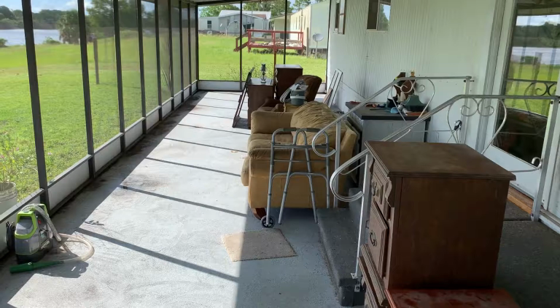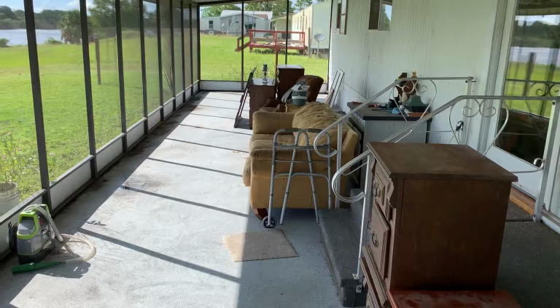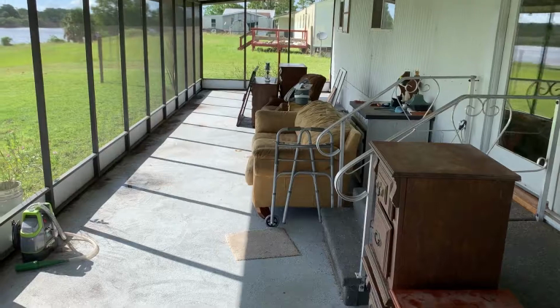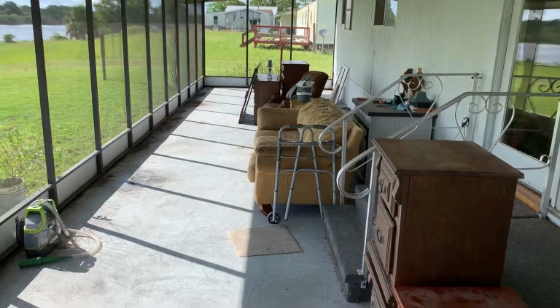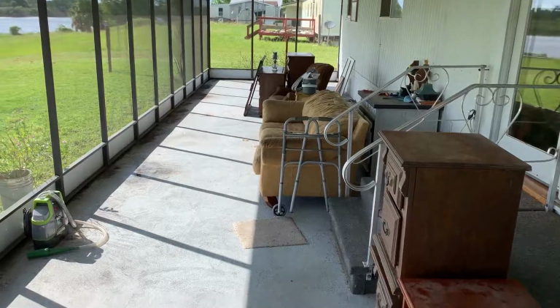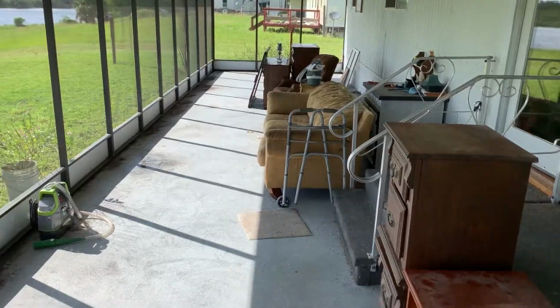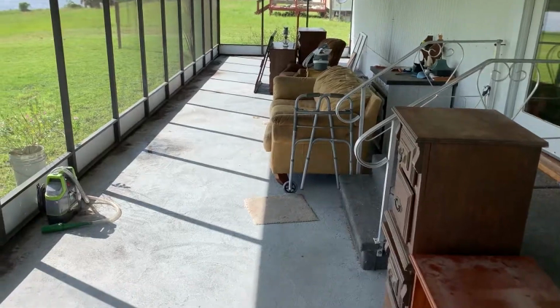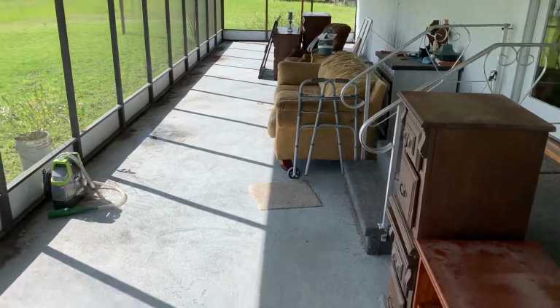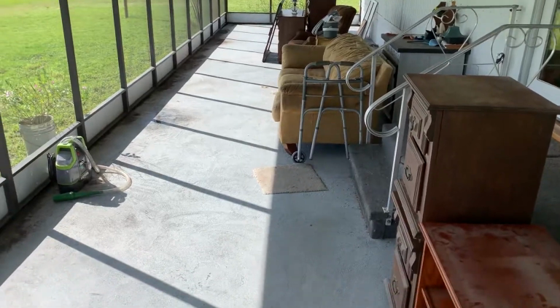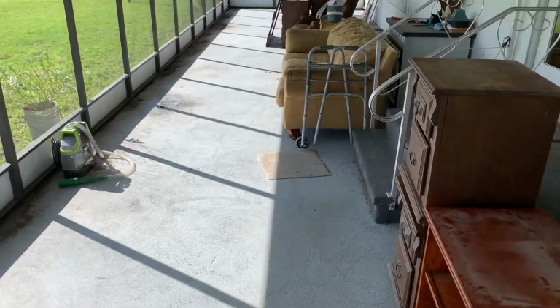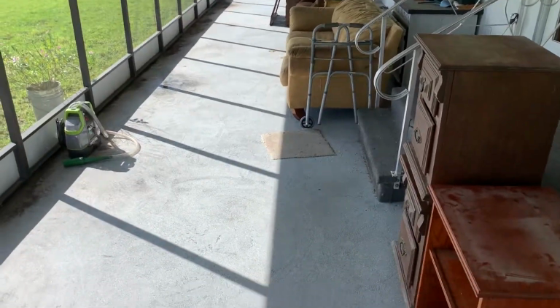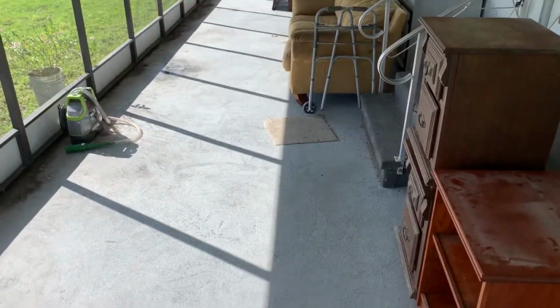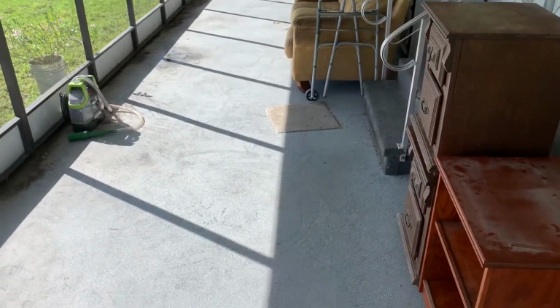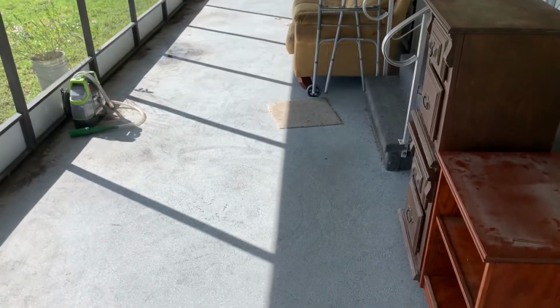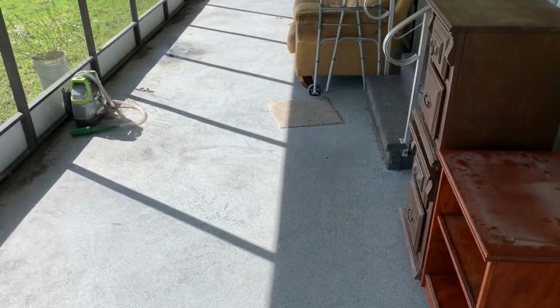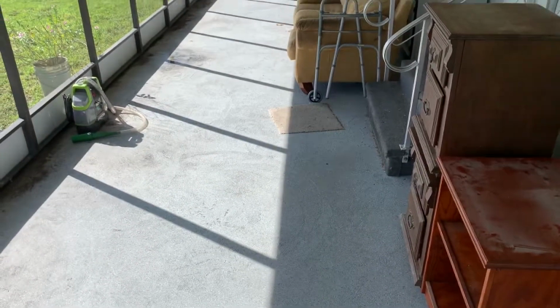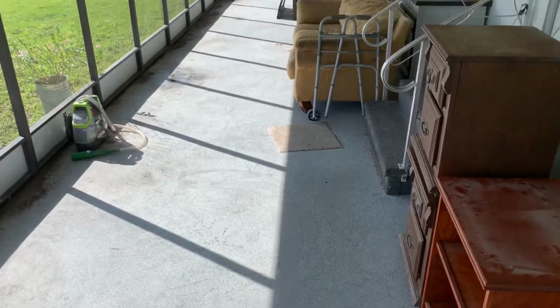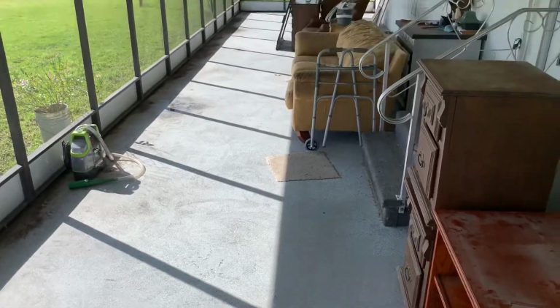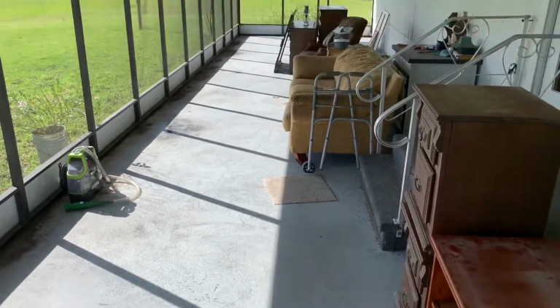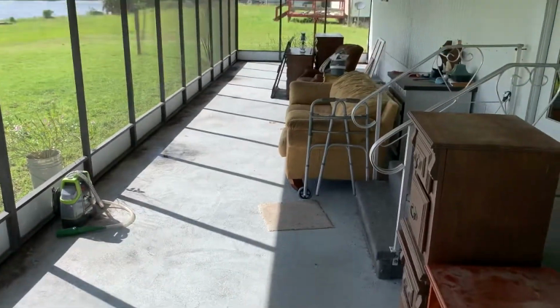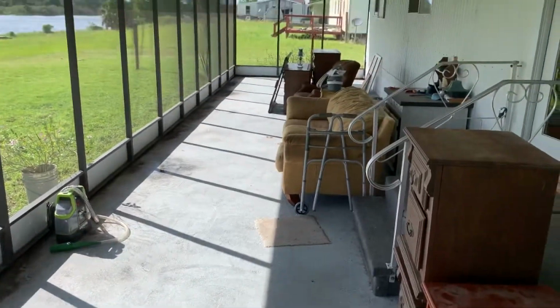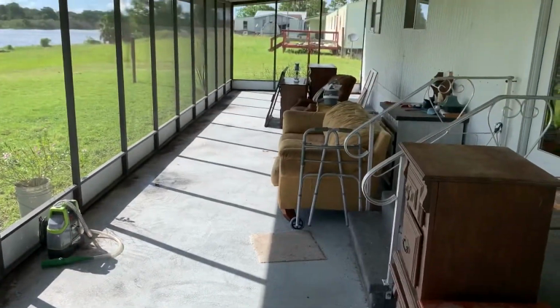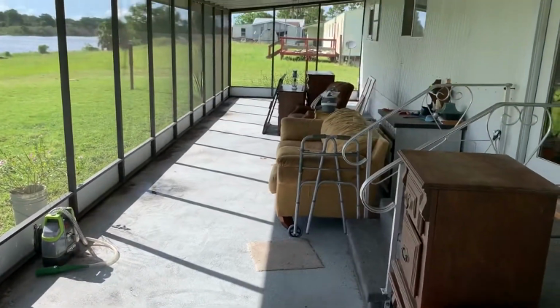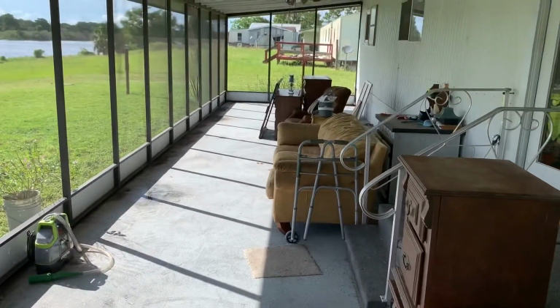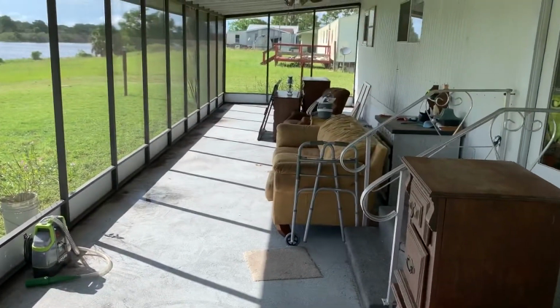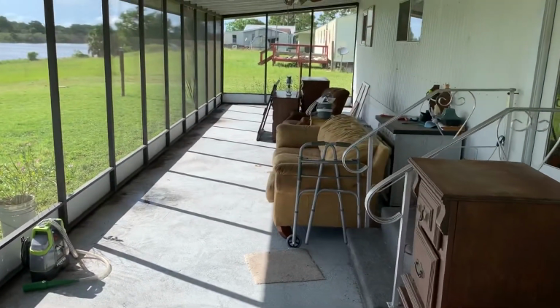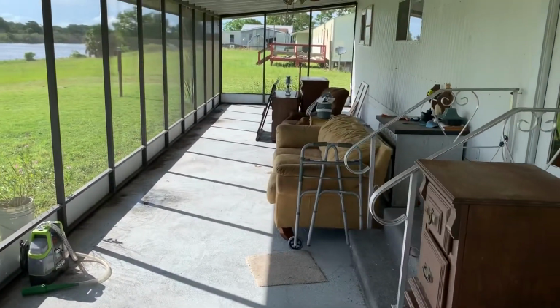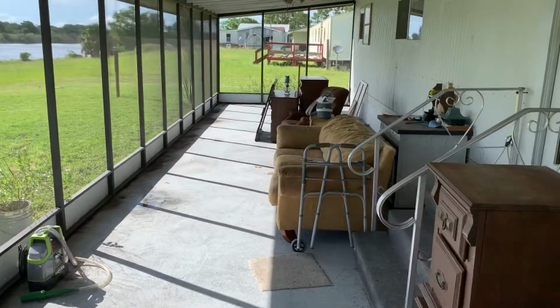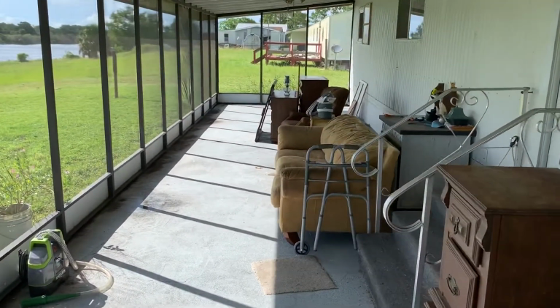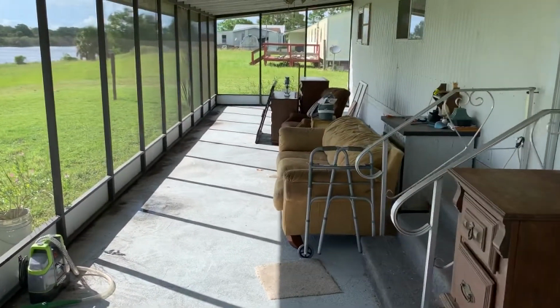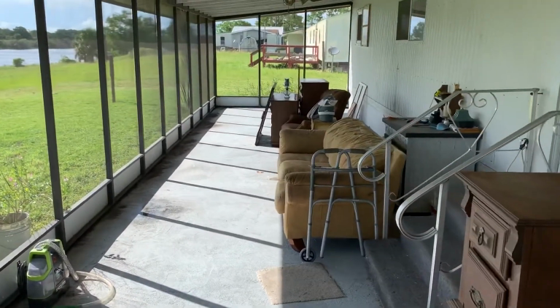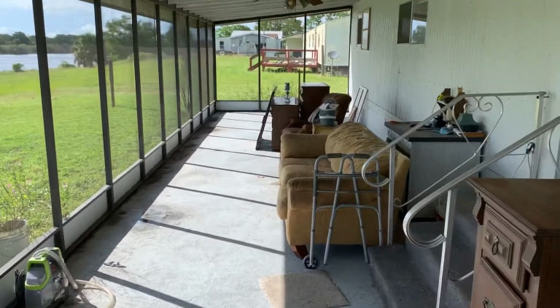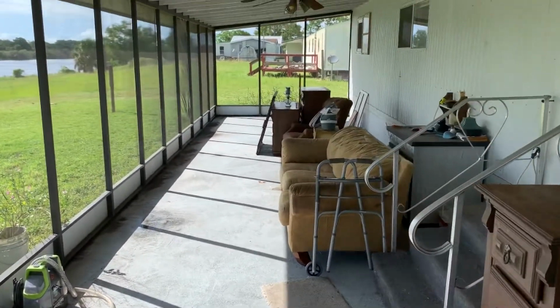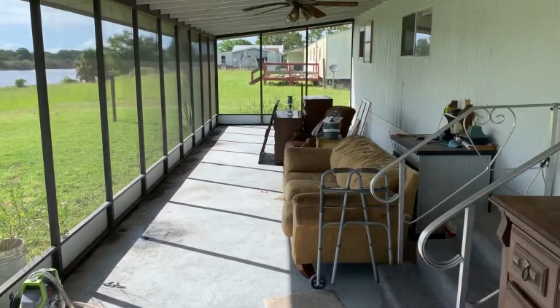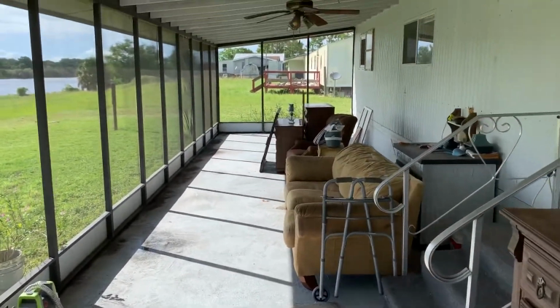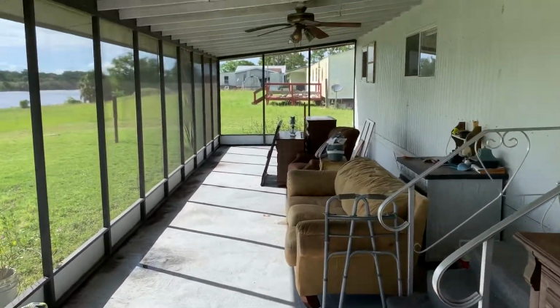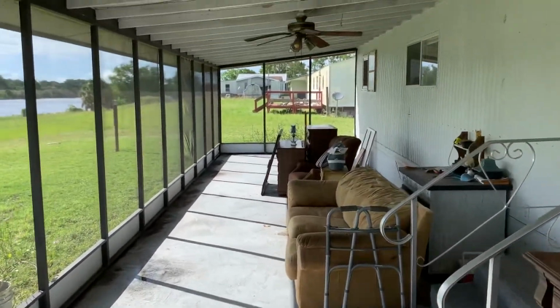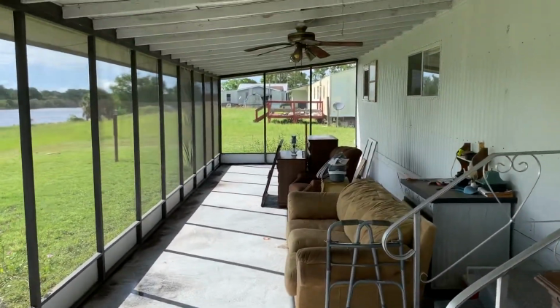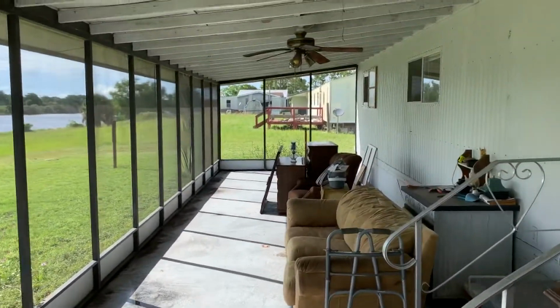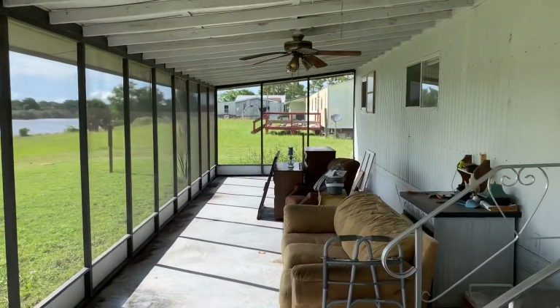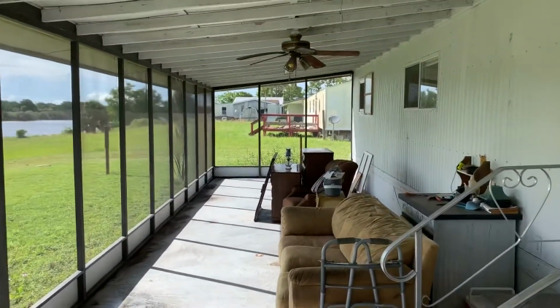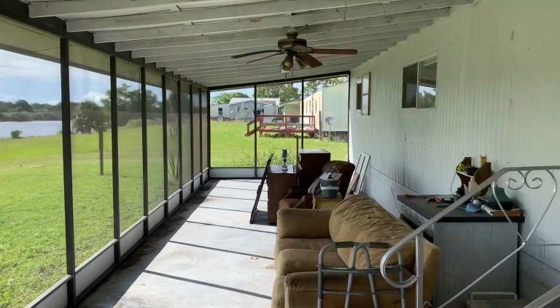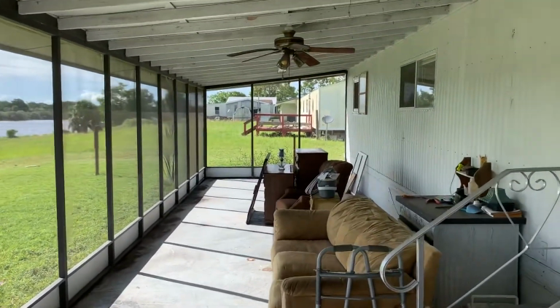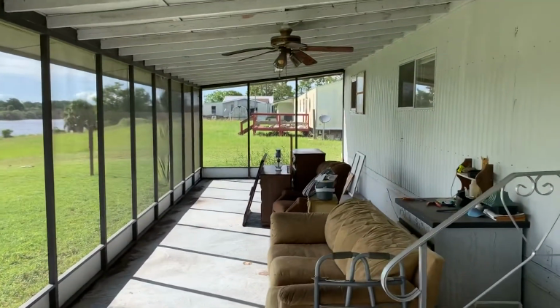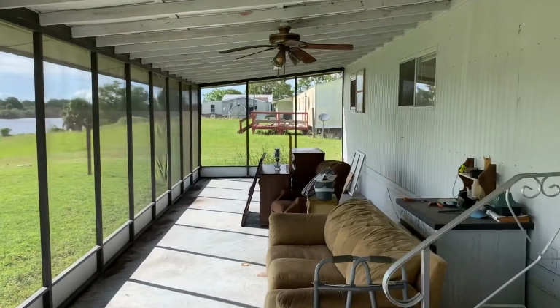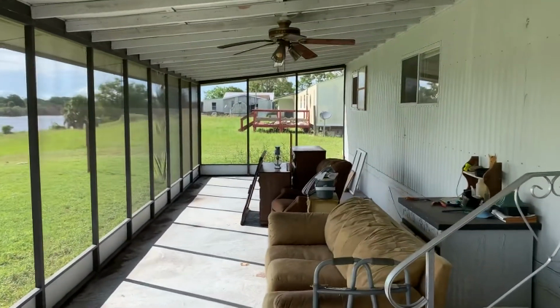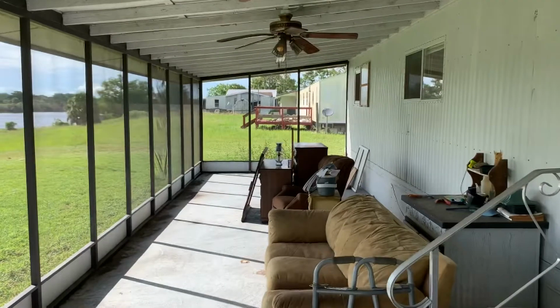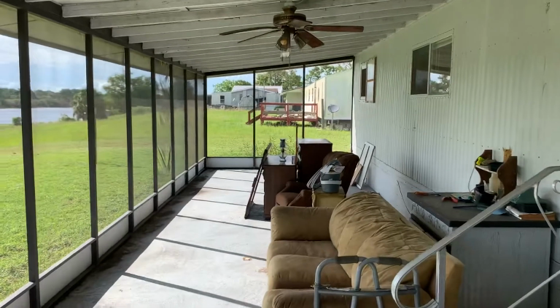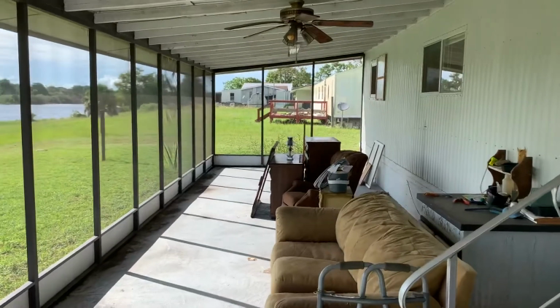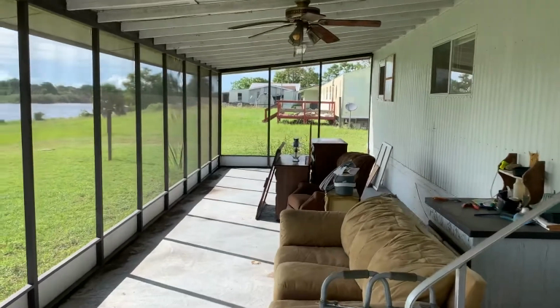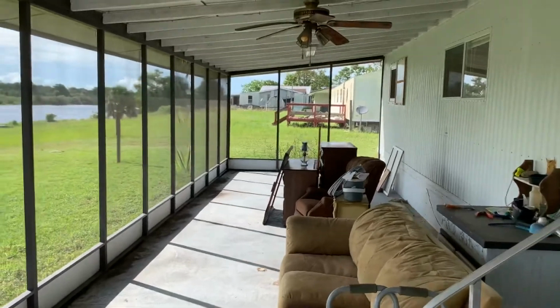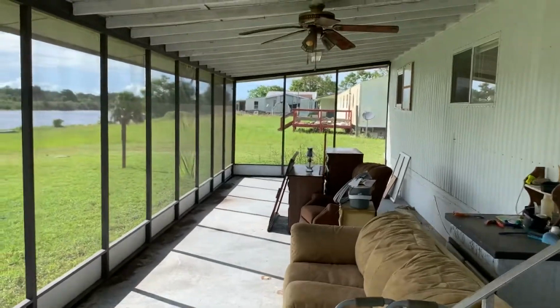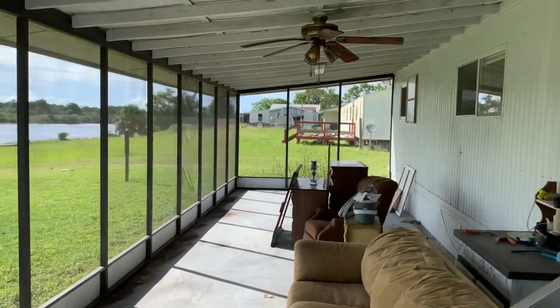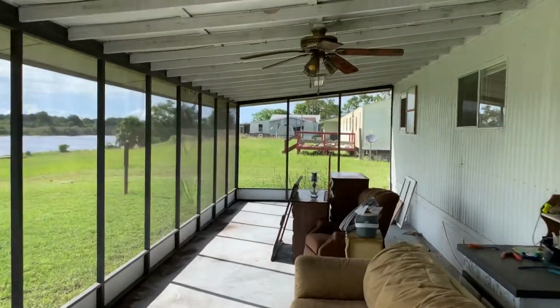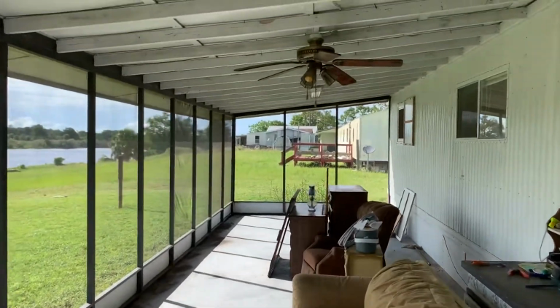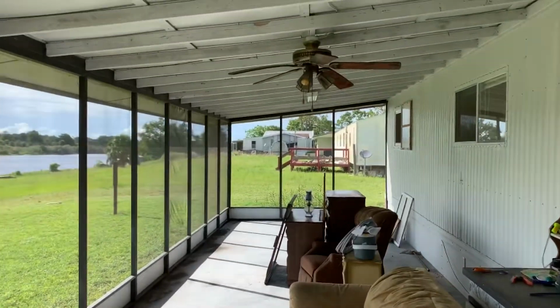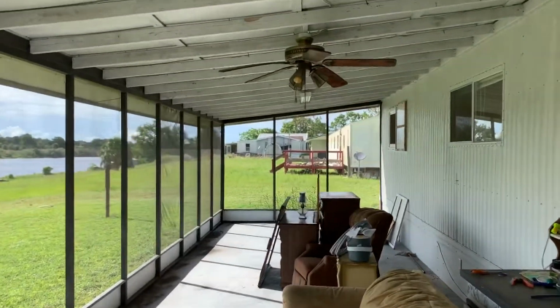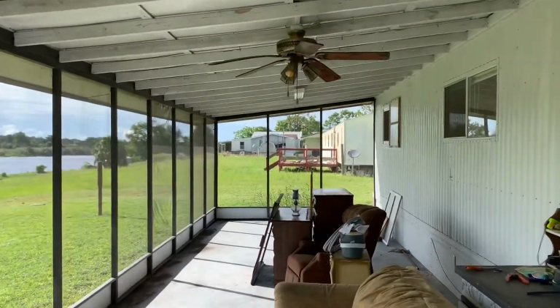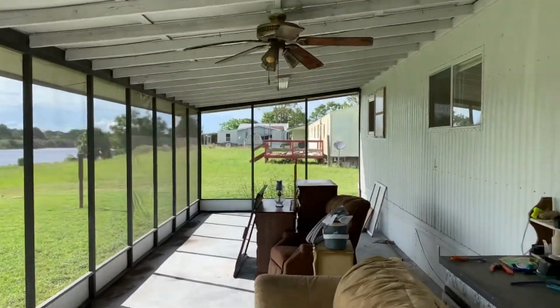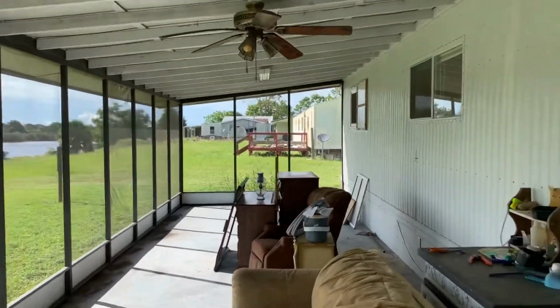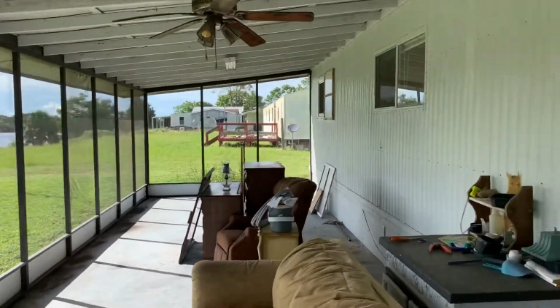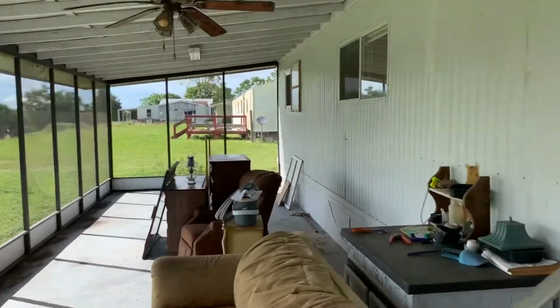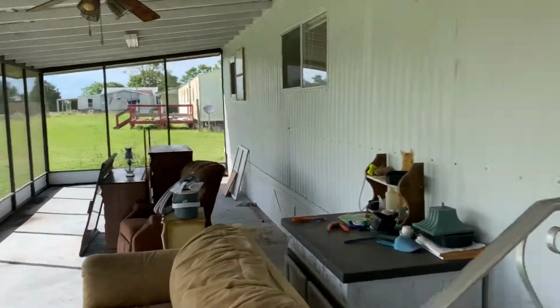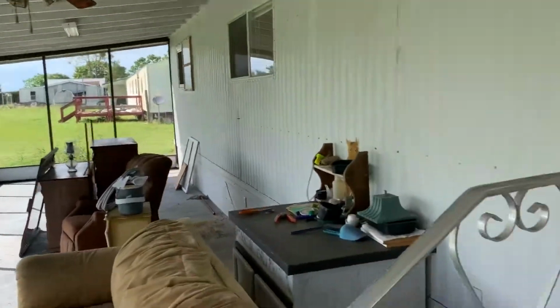This is the interior screen porch. We have some furniture we're moving out, but it is quite large. Fans work and everything.